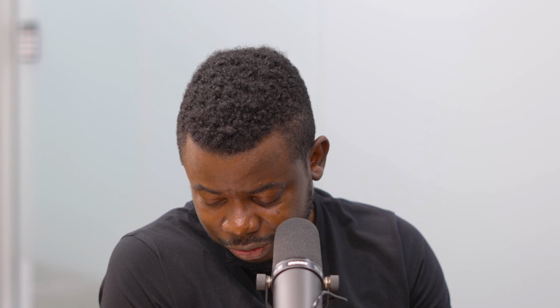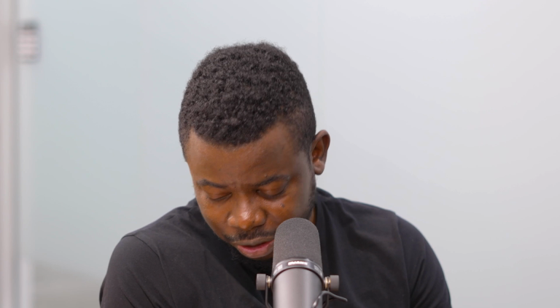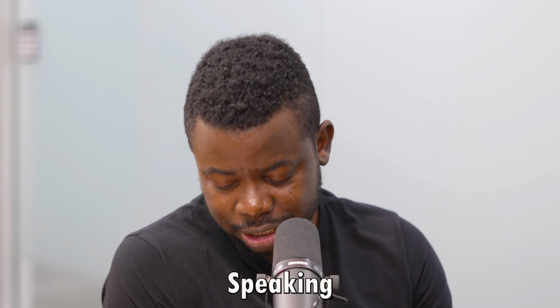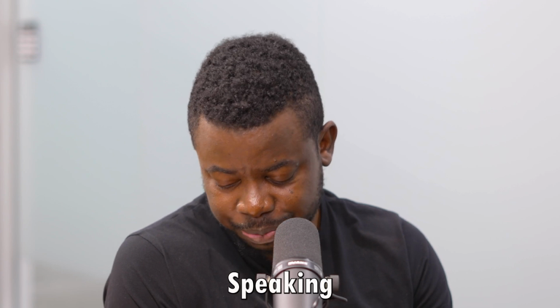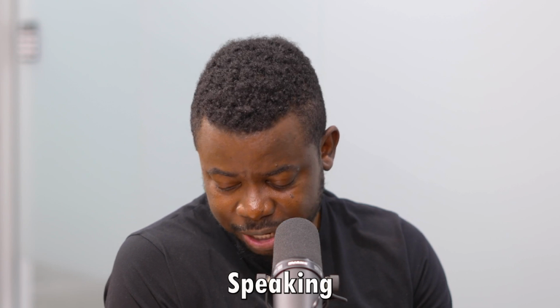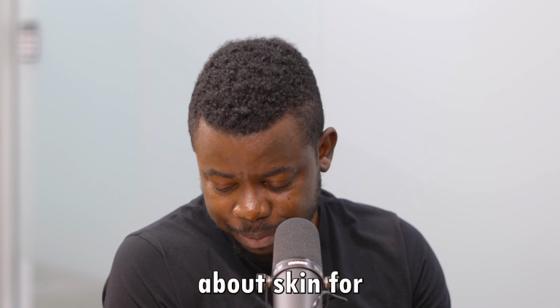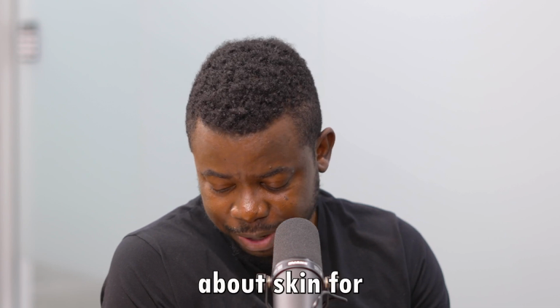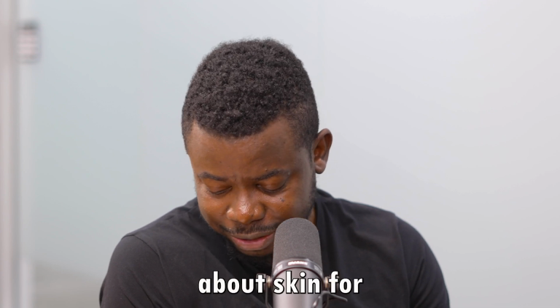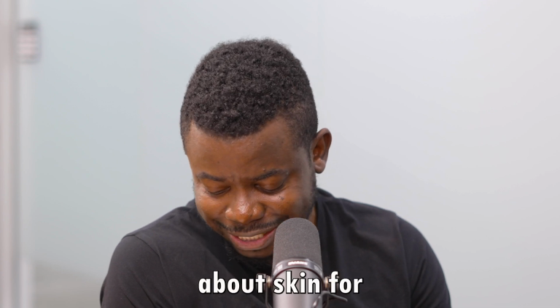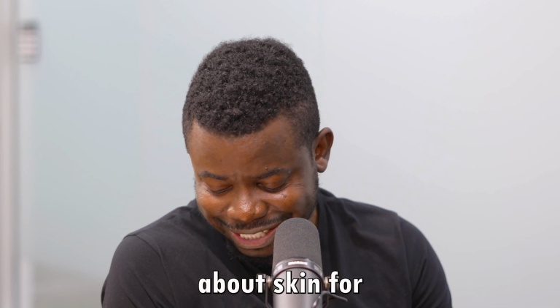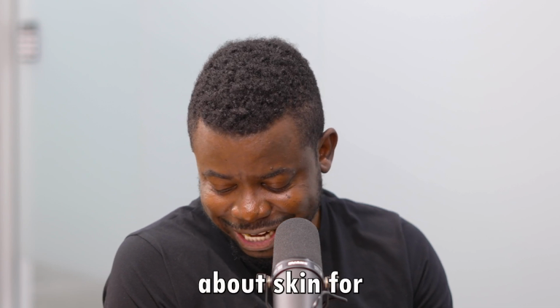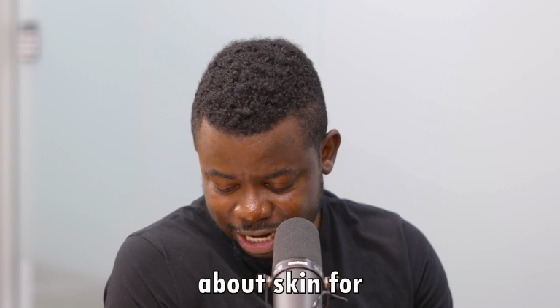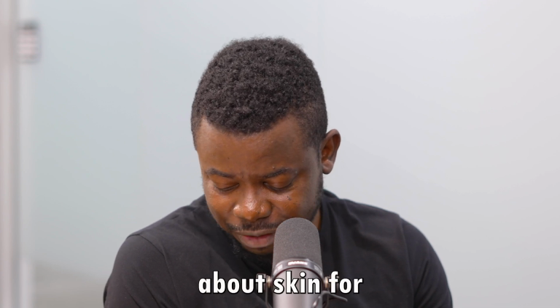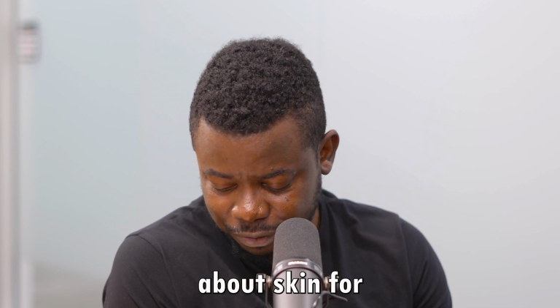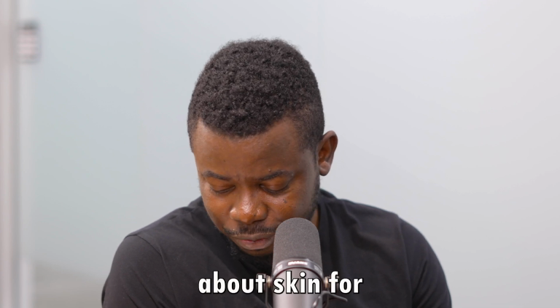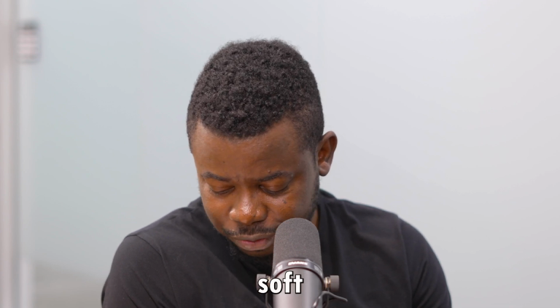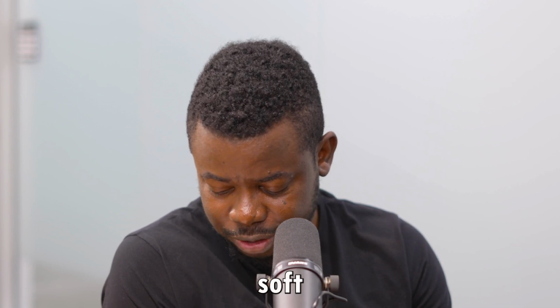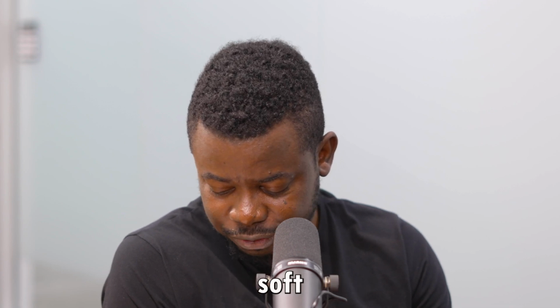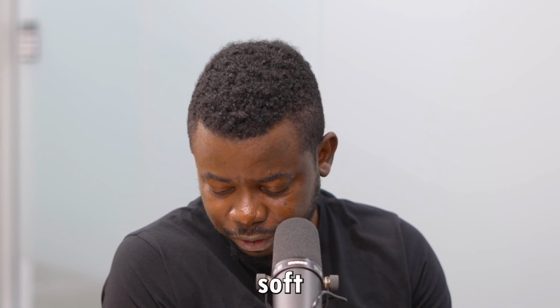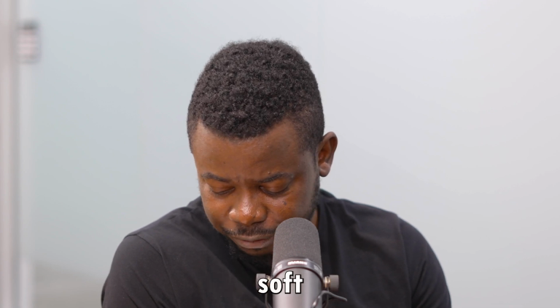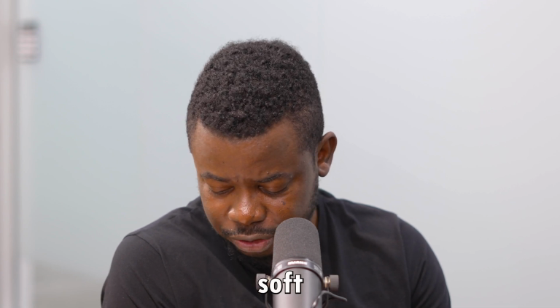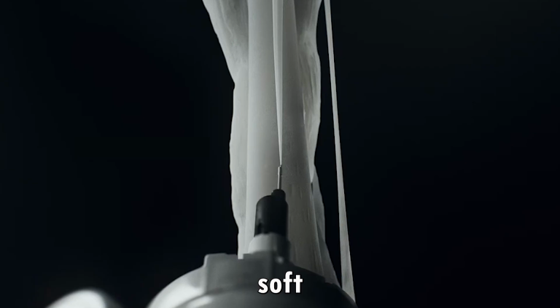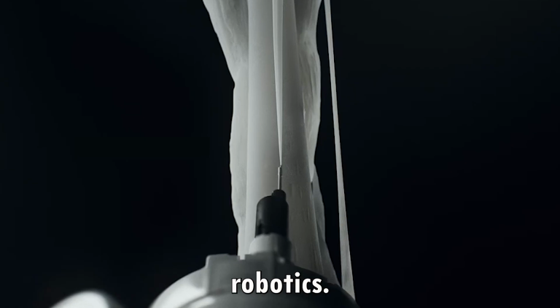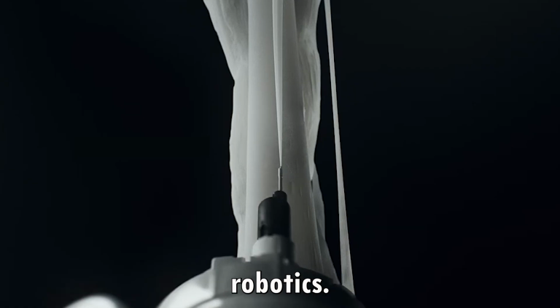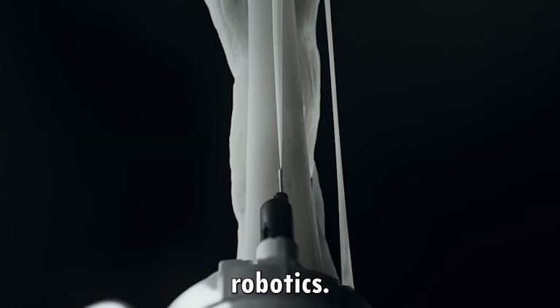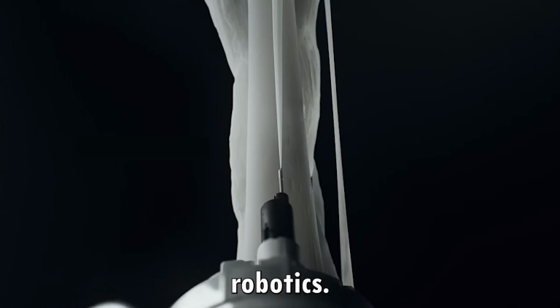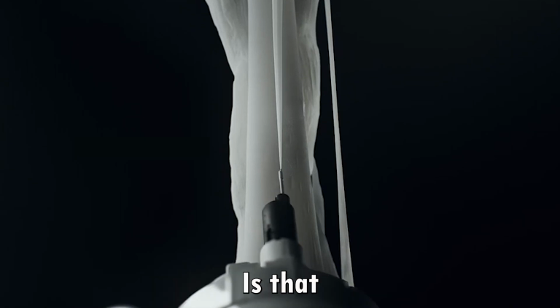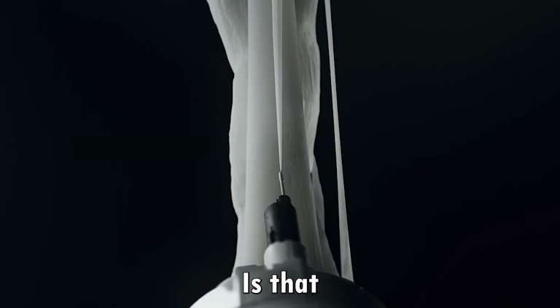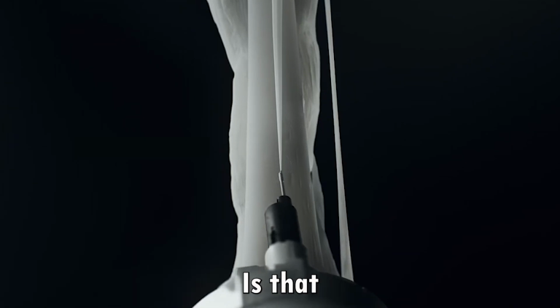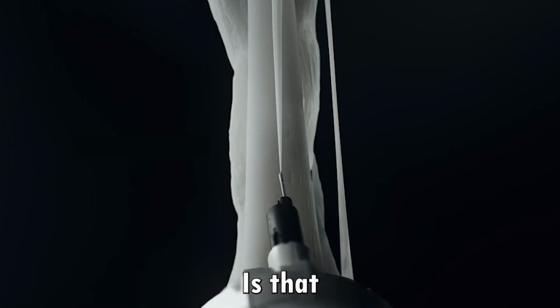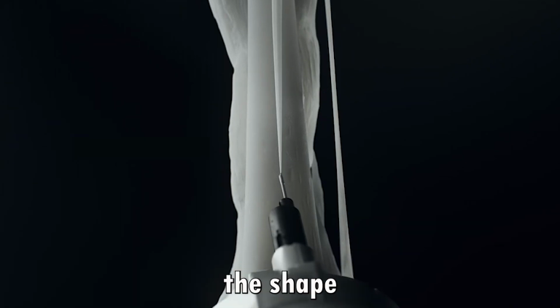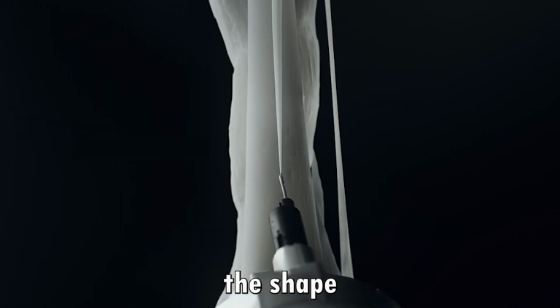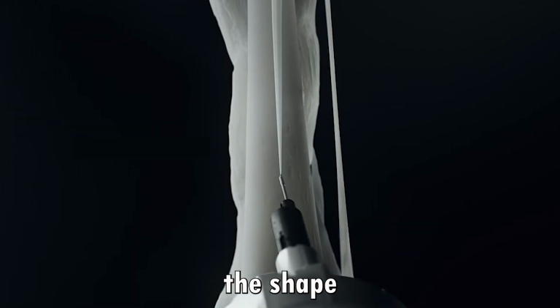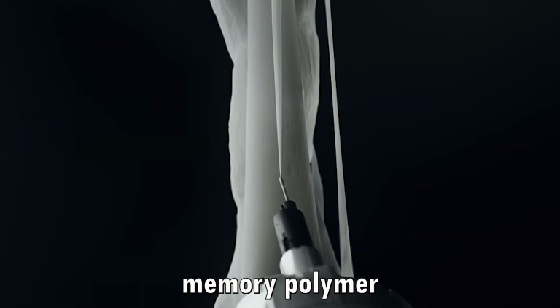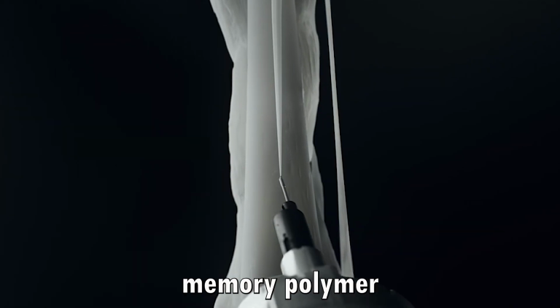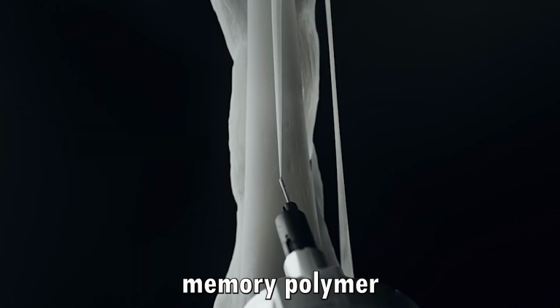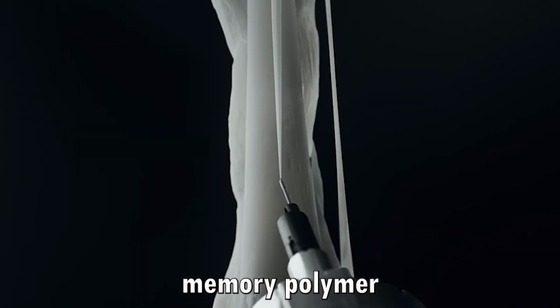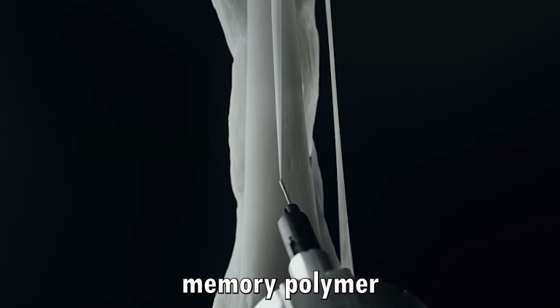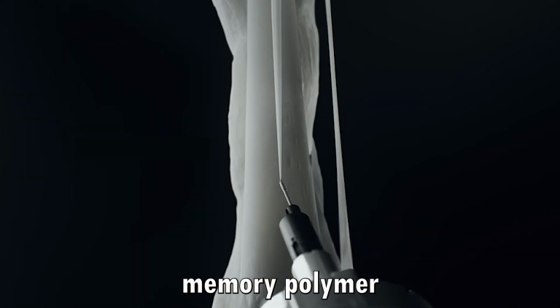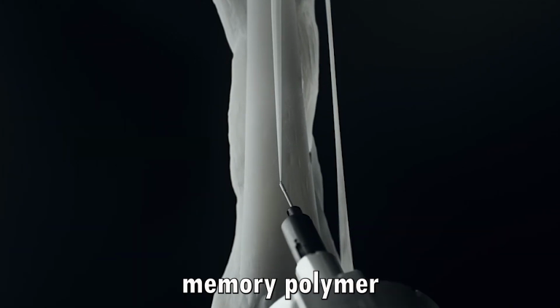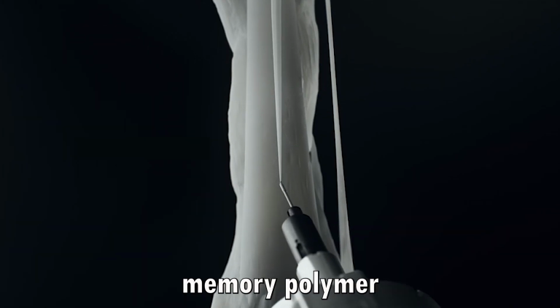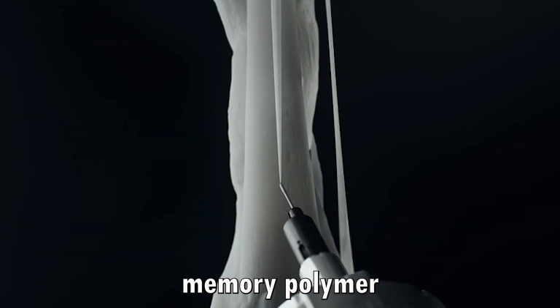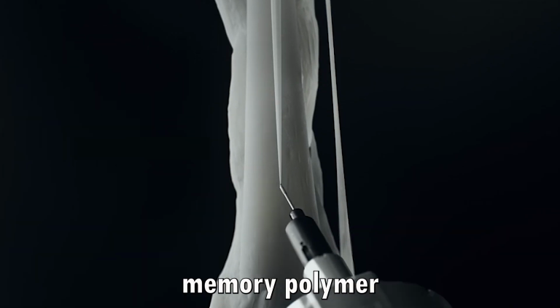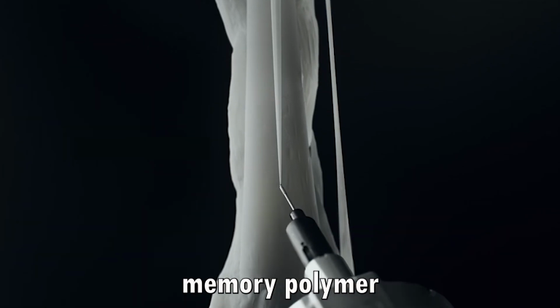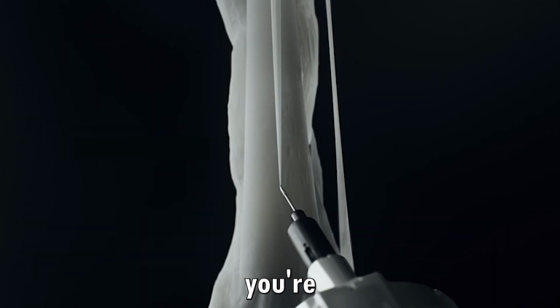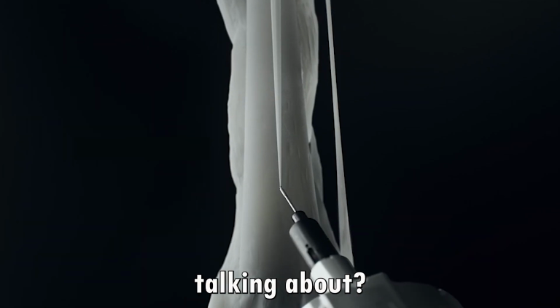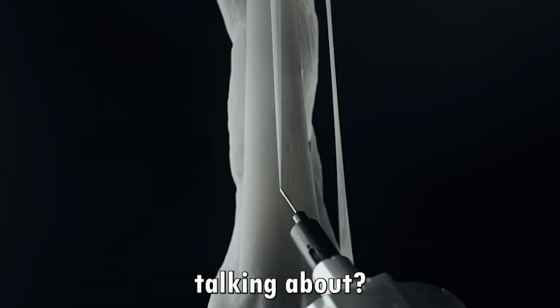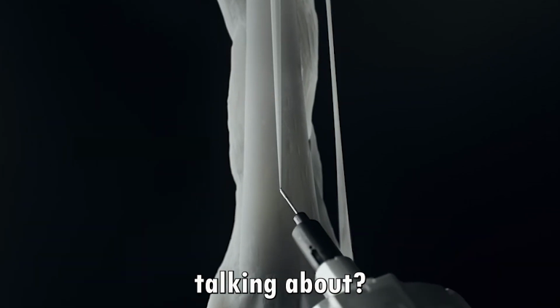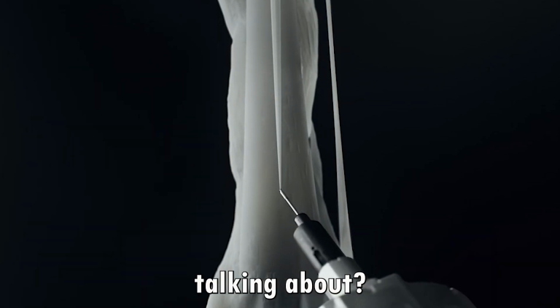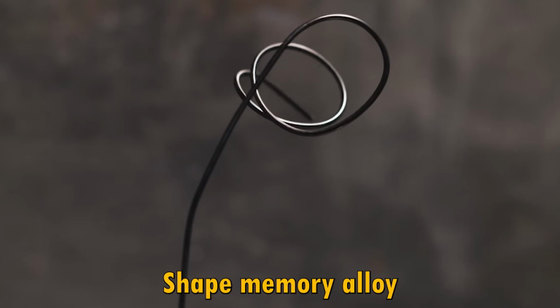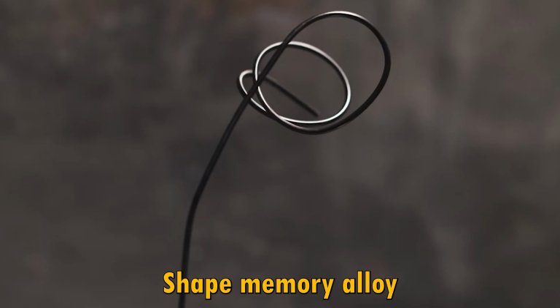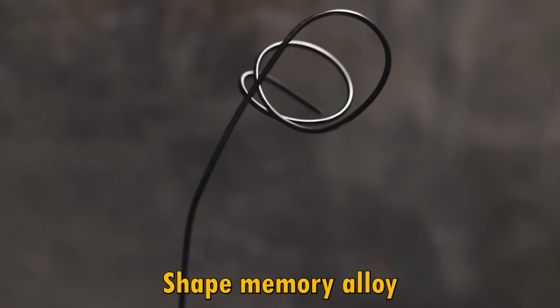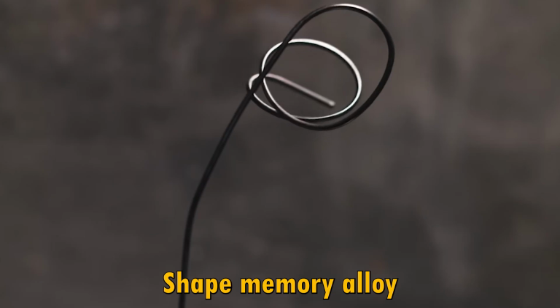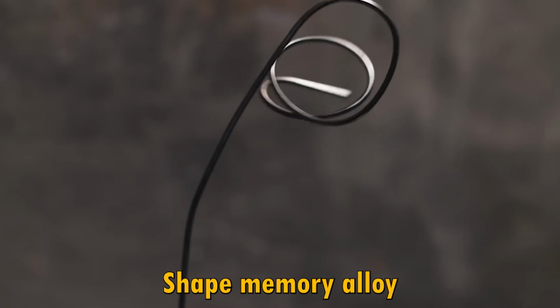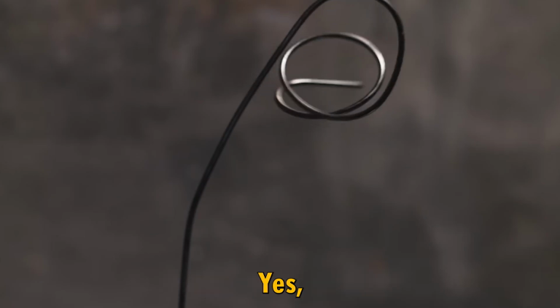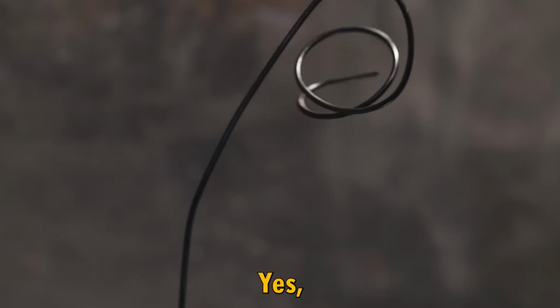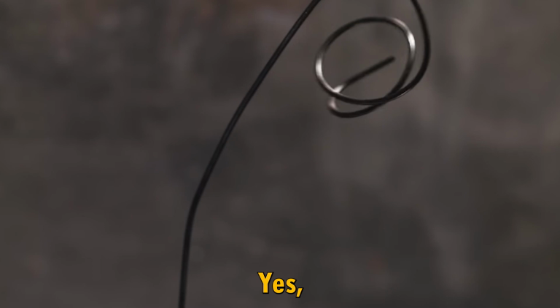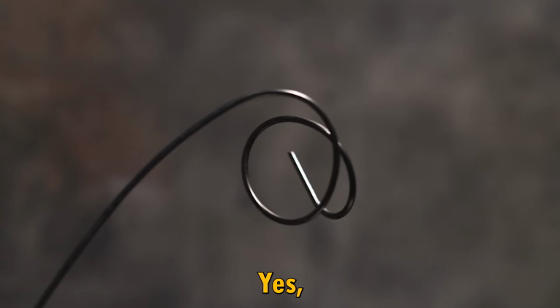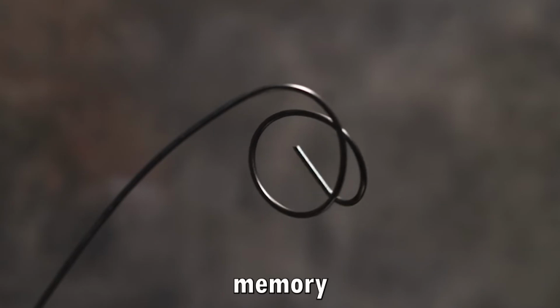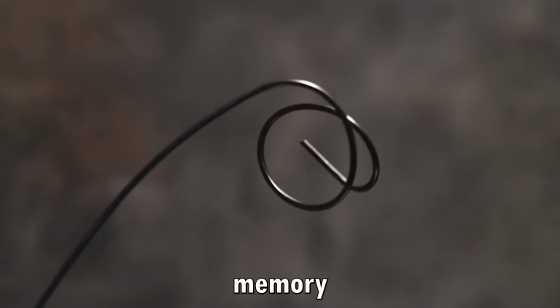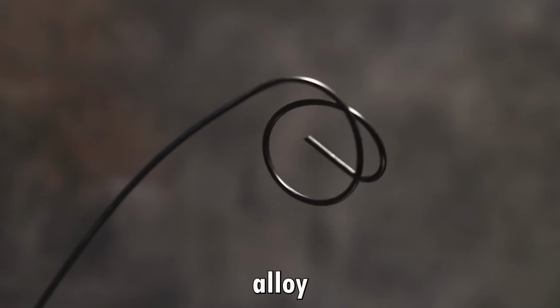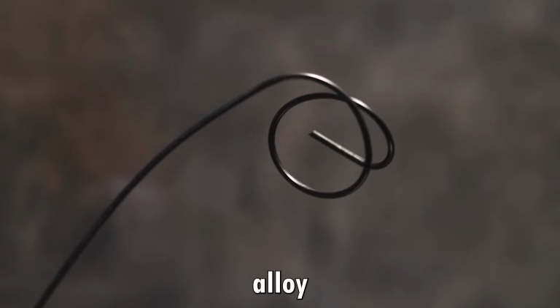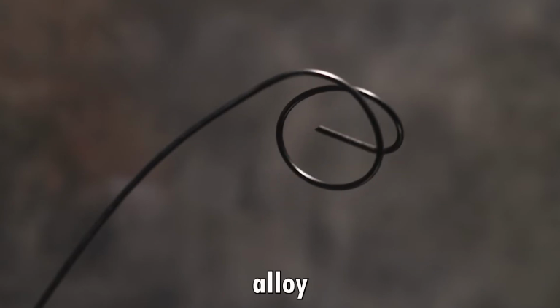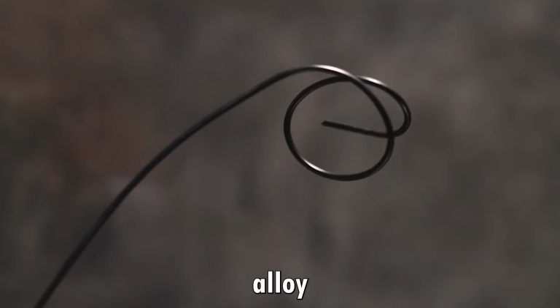Speaking about skin for soft robotics — is that the shape memory polymer you're talking about? Shape memory alloy, memory alloy.